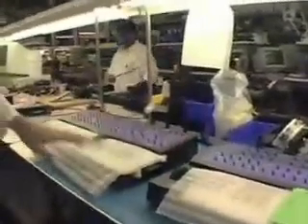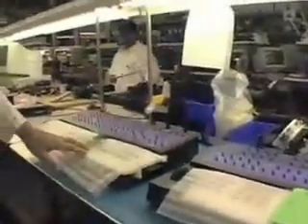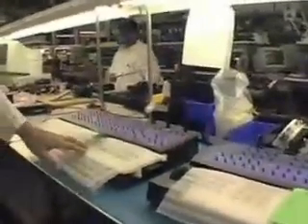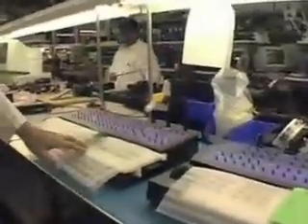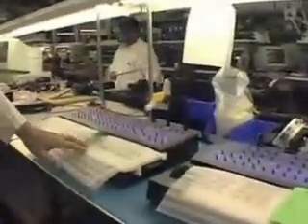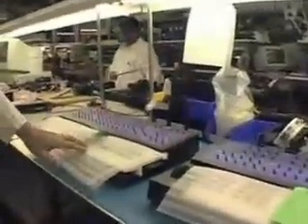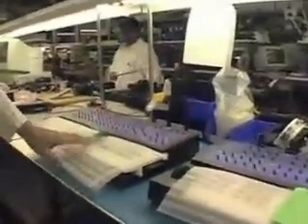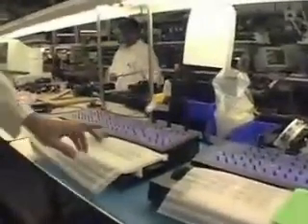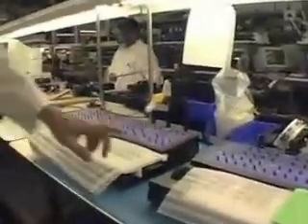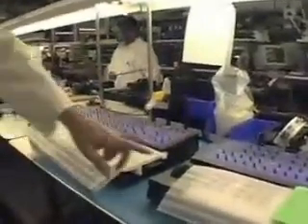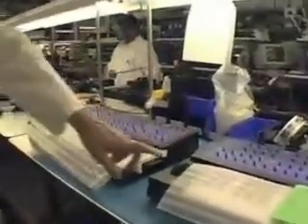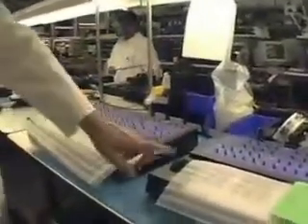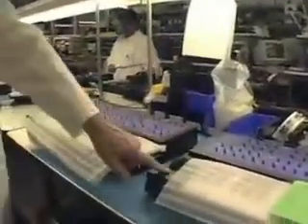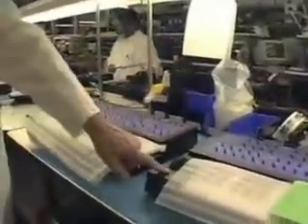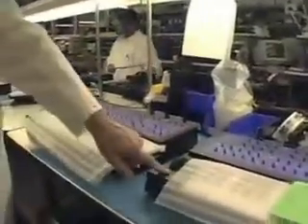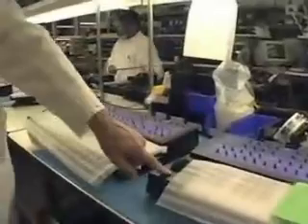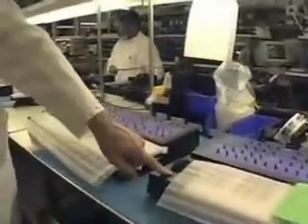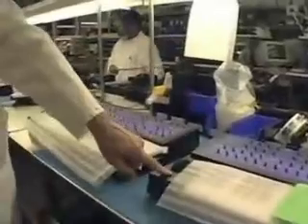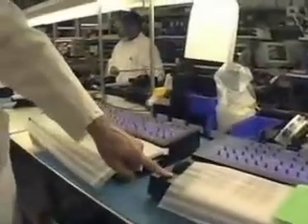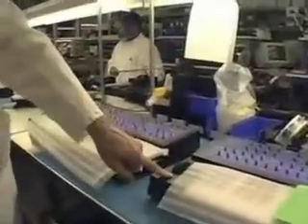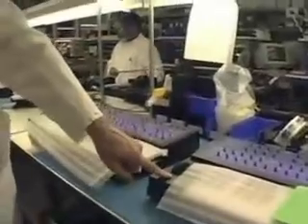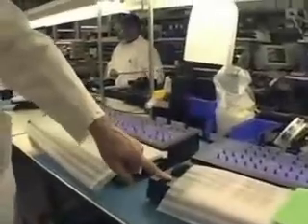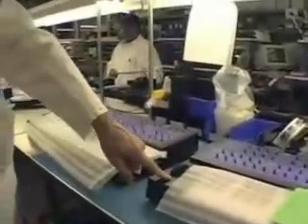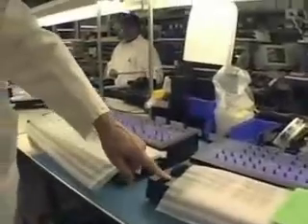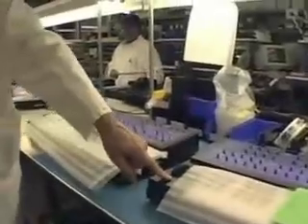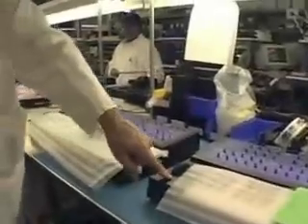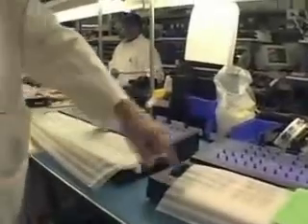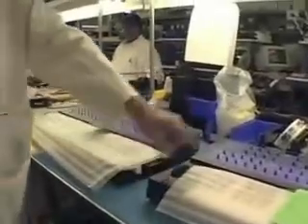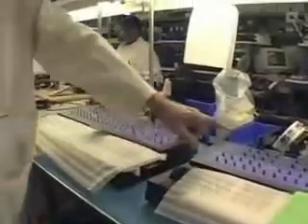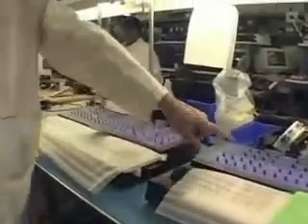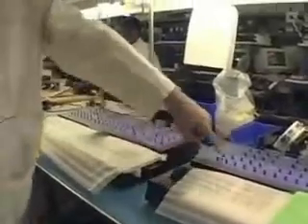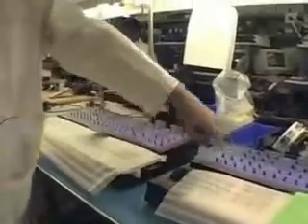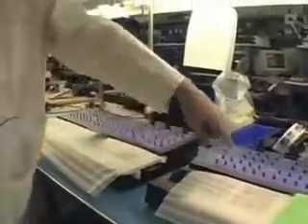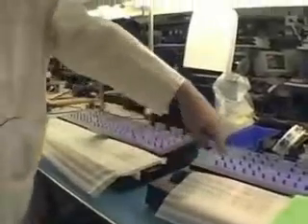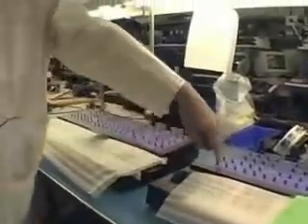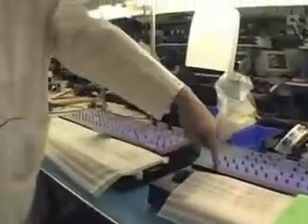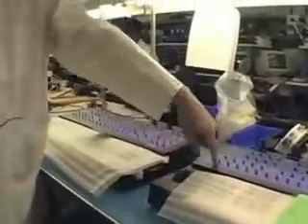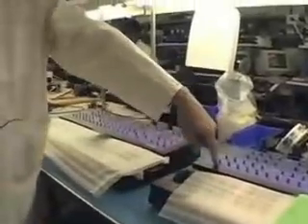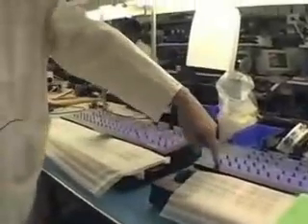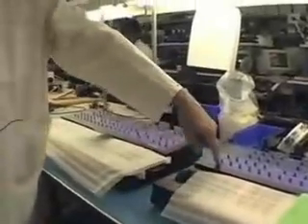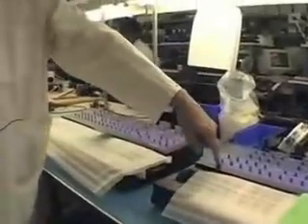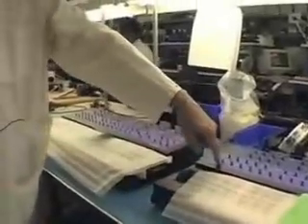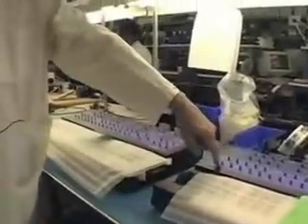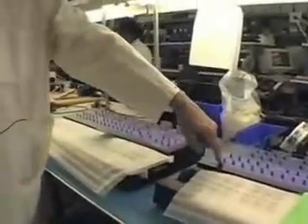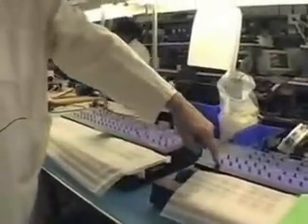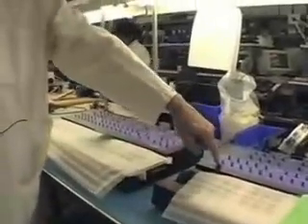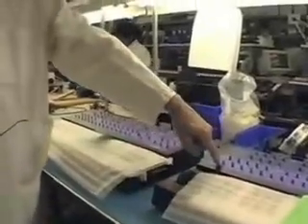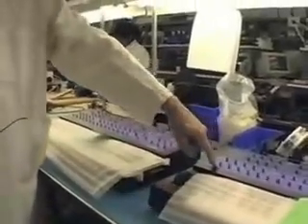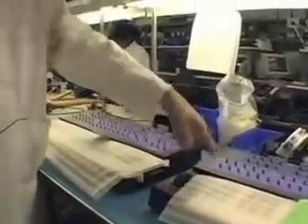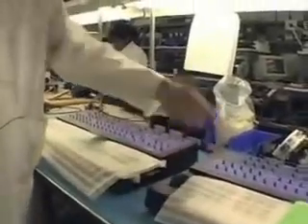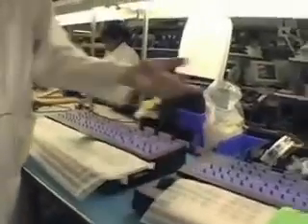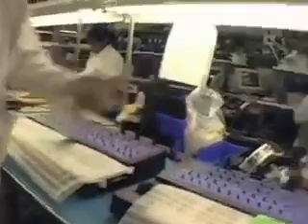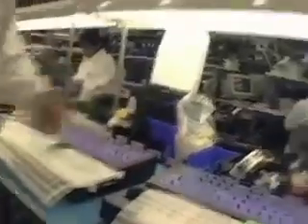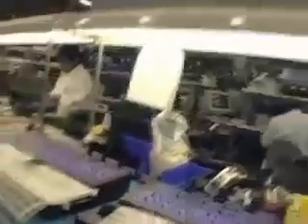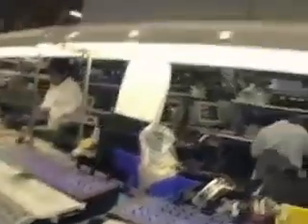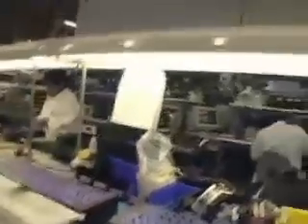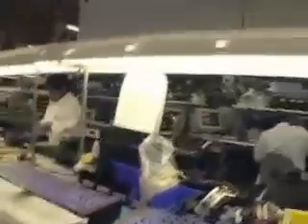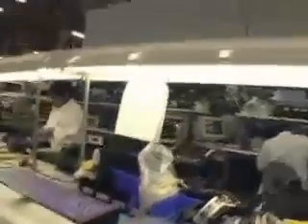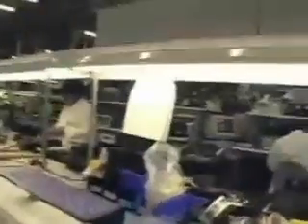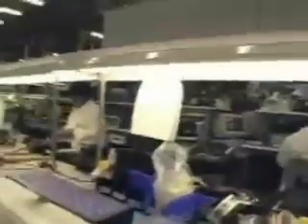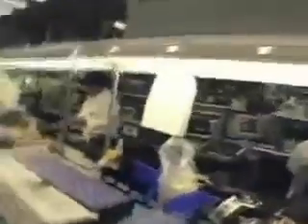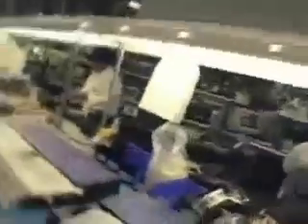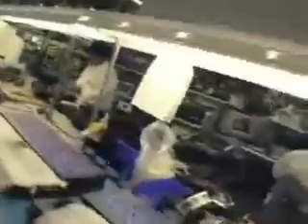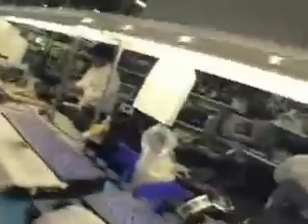You mount the keyboard, you mount the wheel box, you put in the circuit boards and the metalwork, screw it all together, and then it goes through a test.